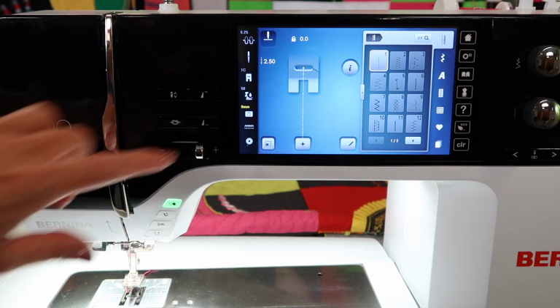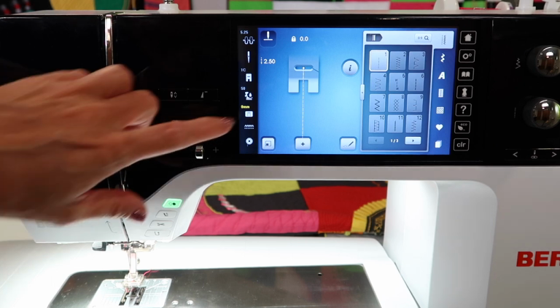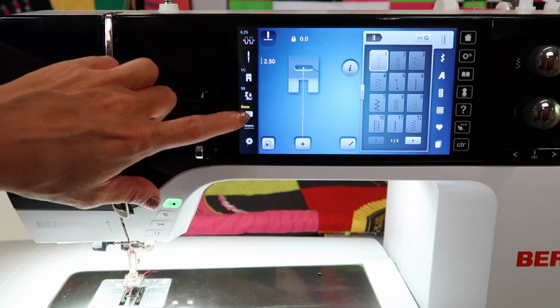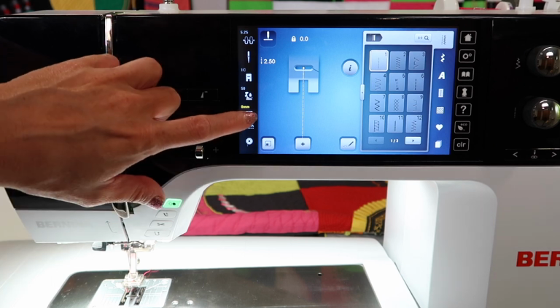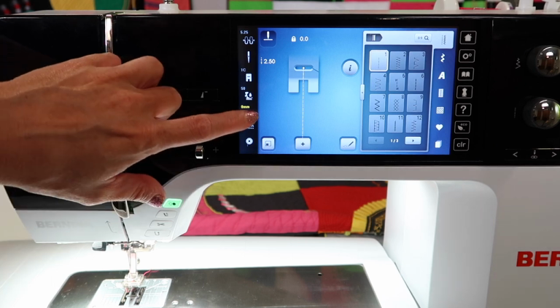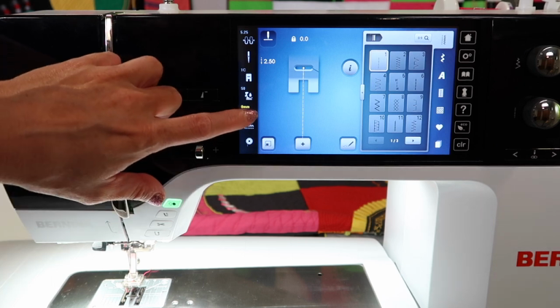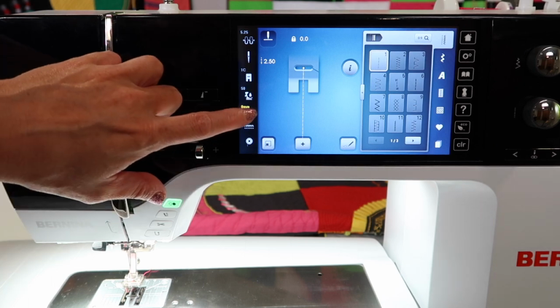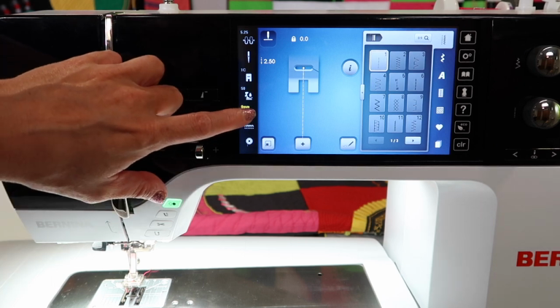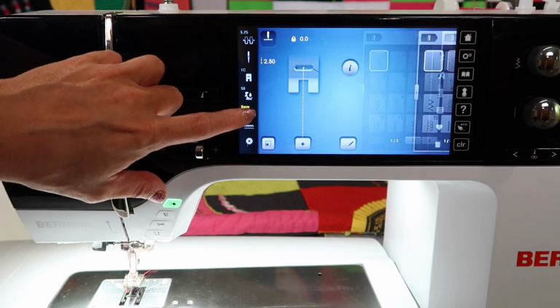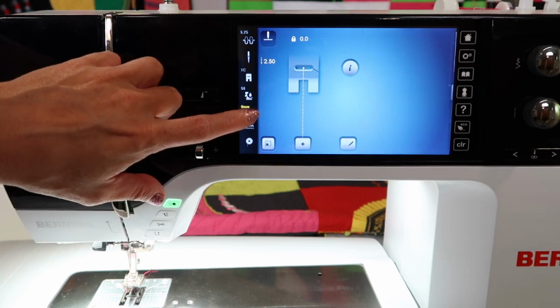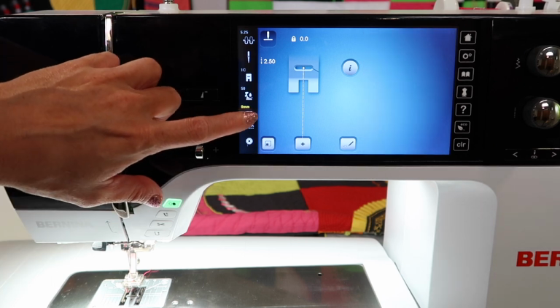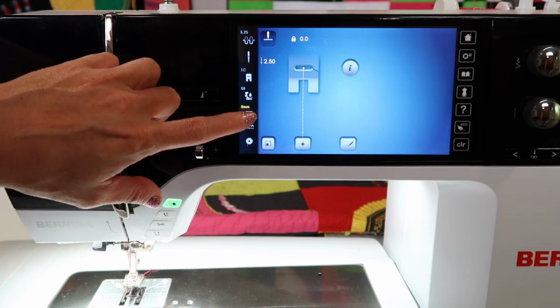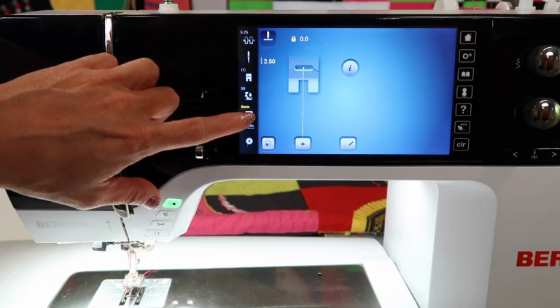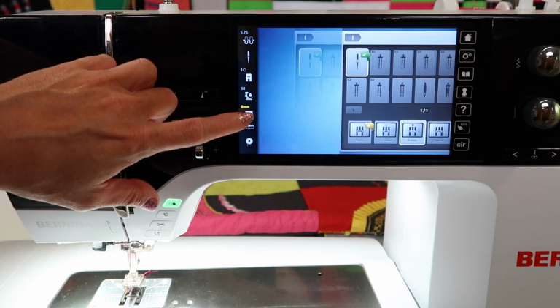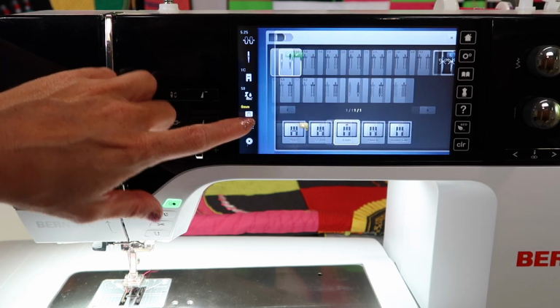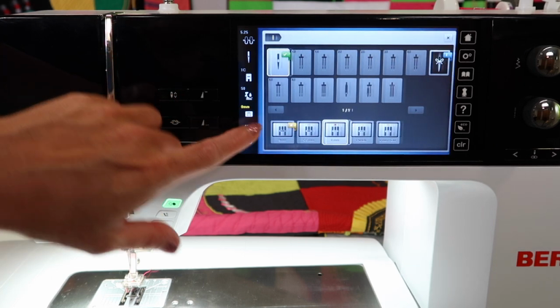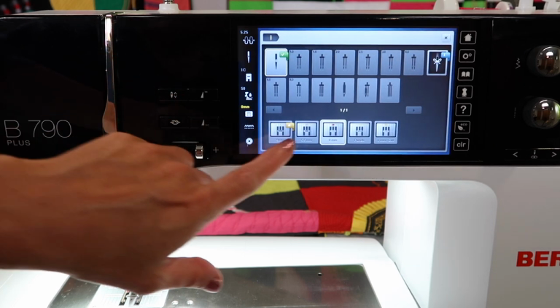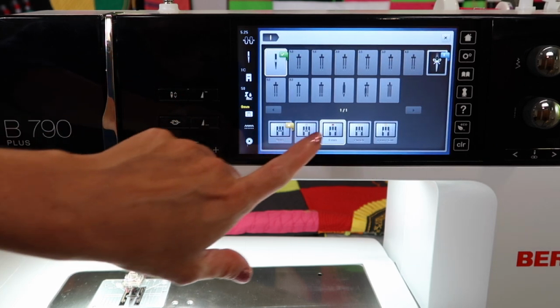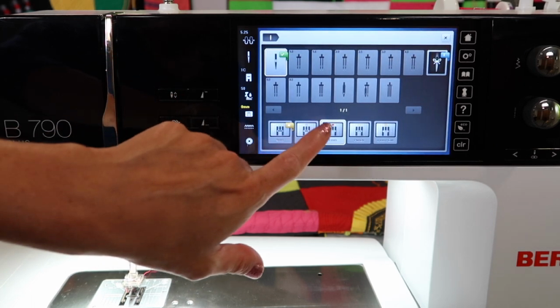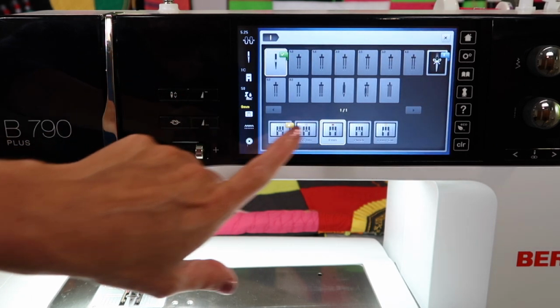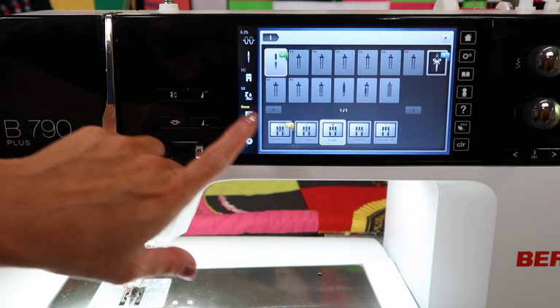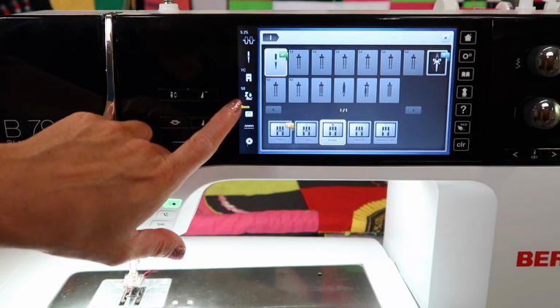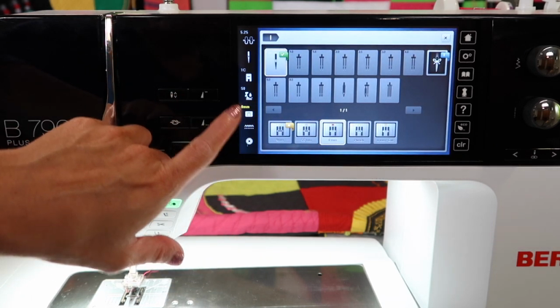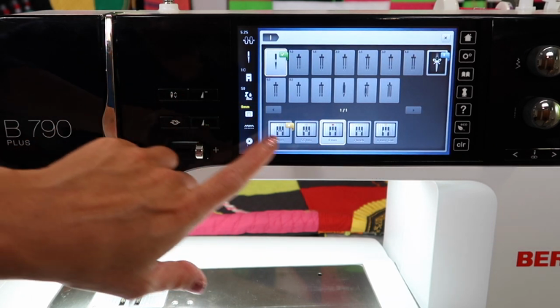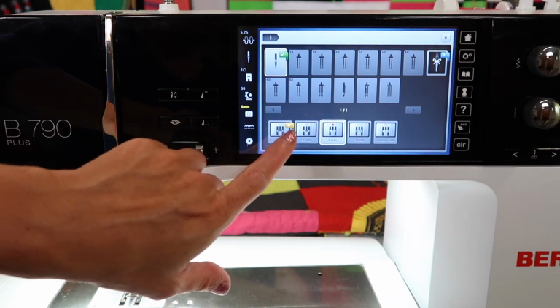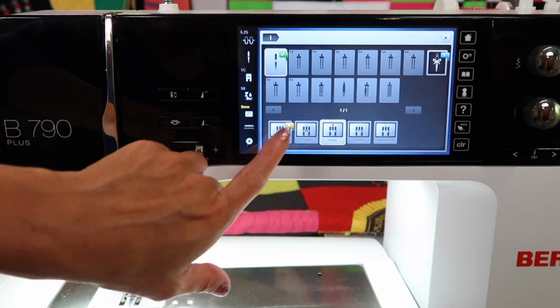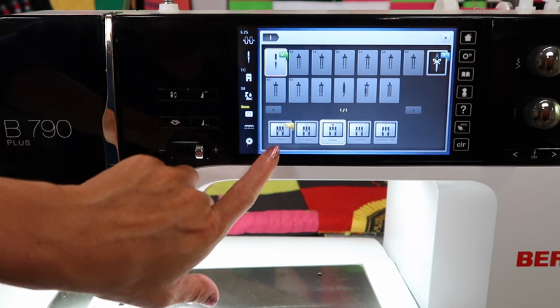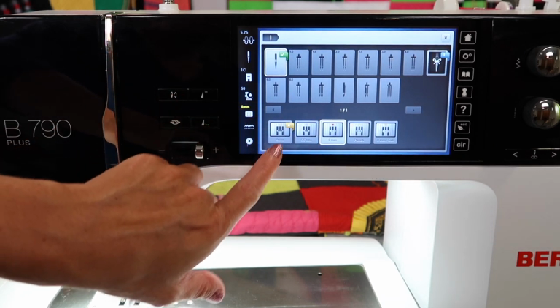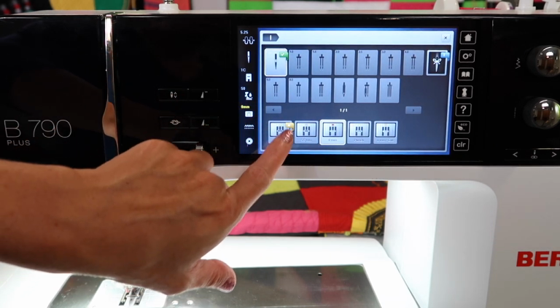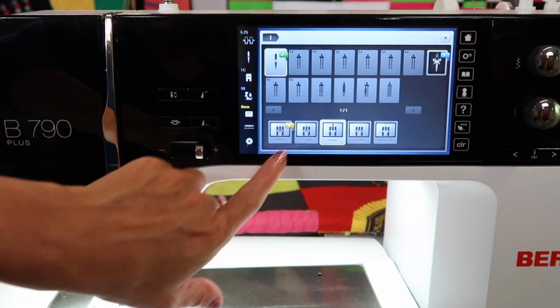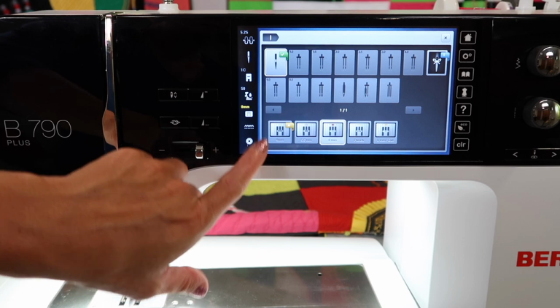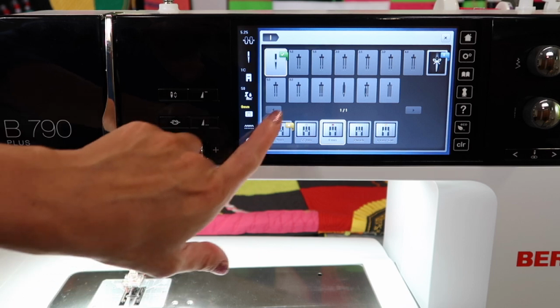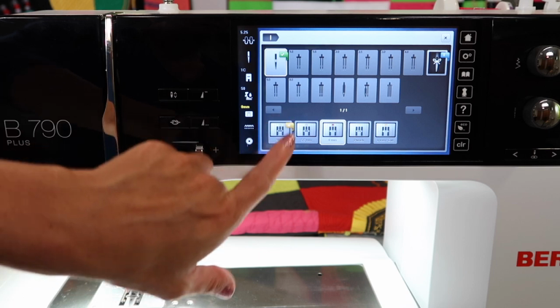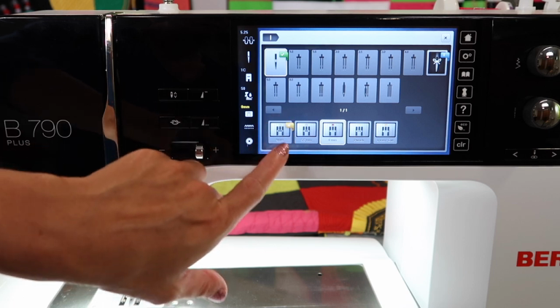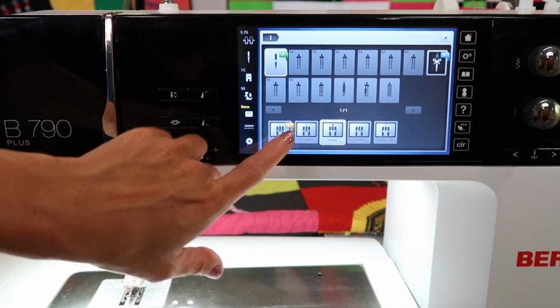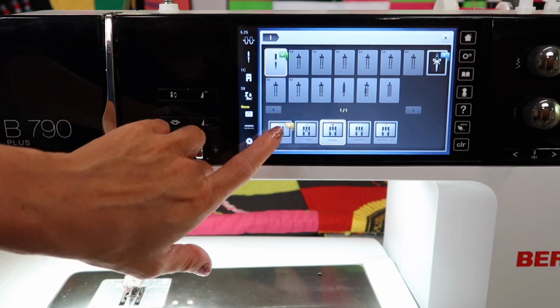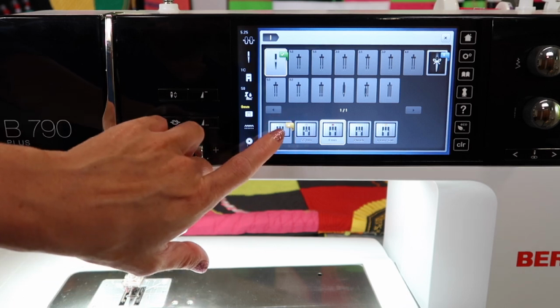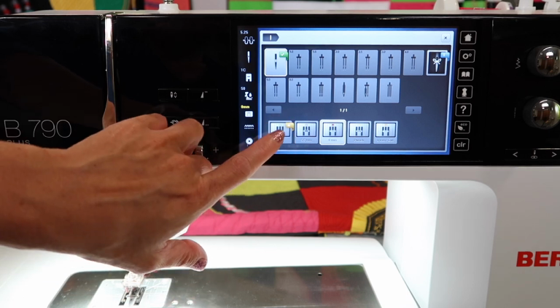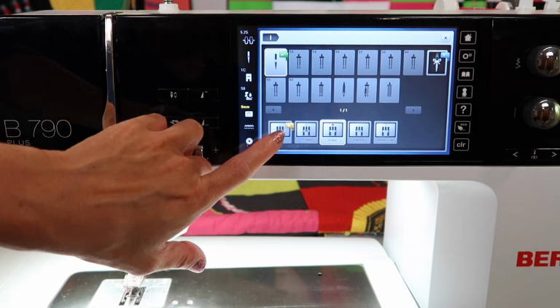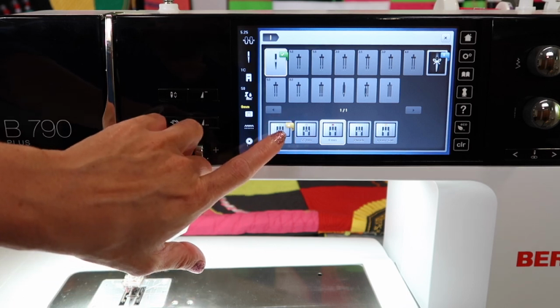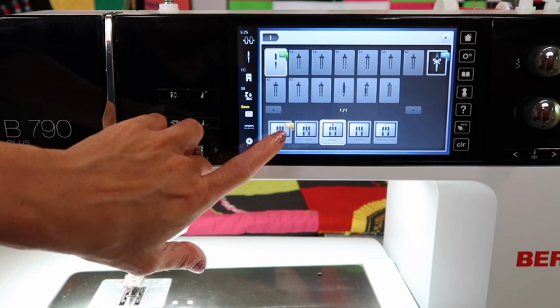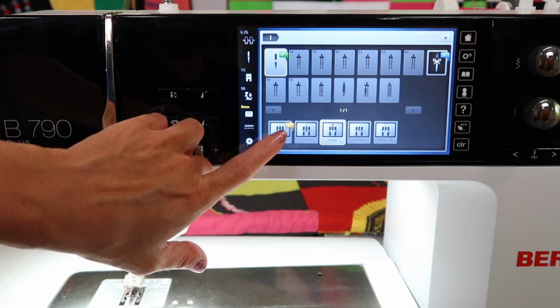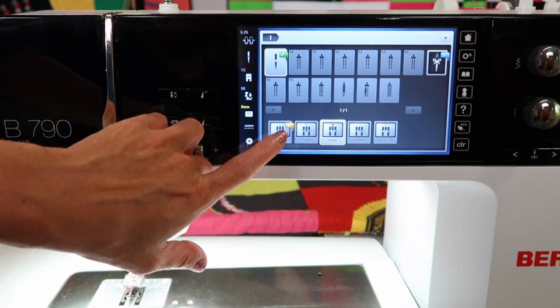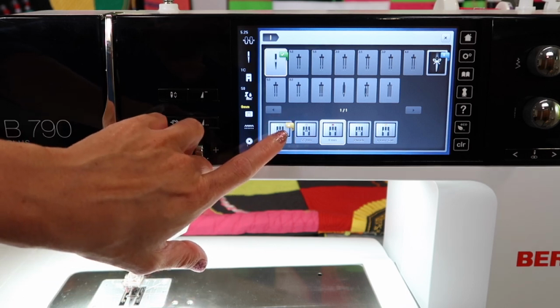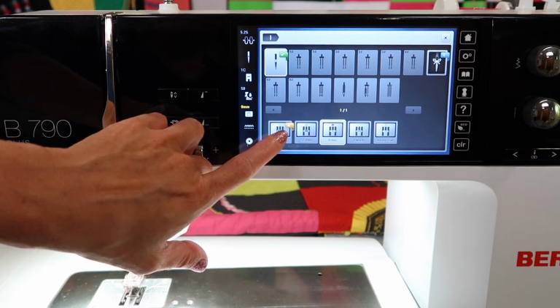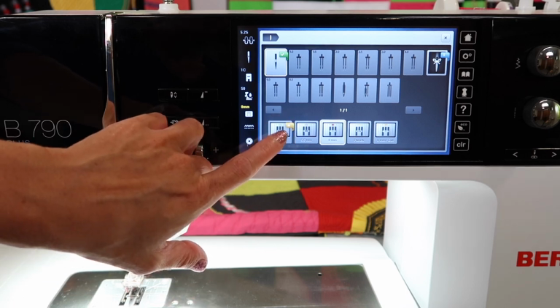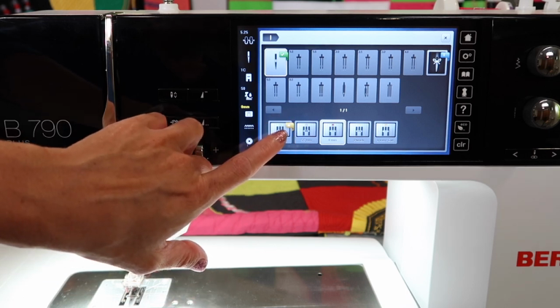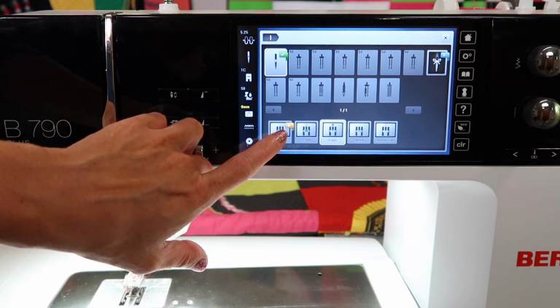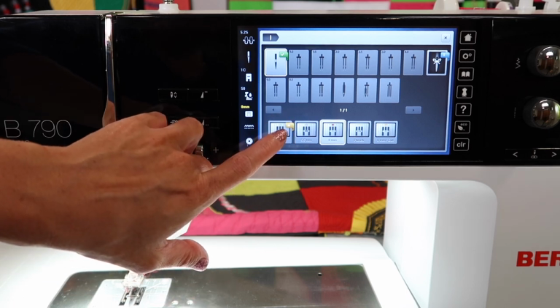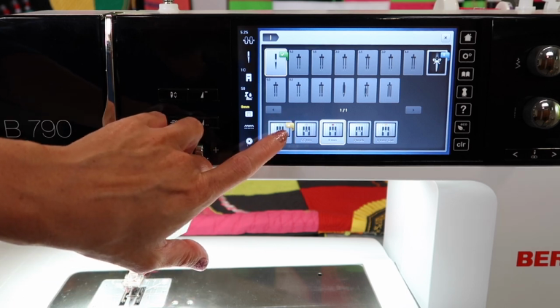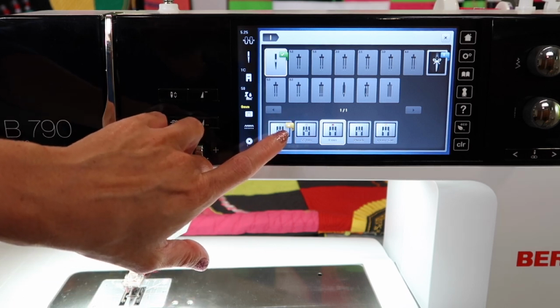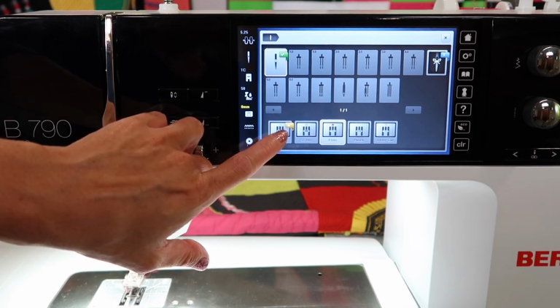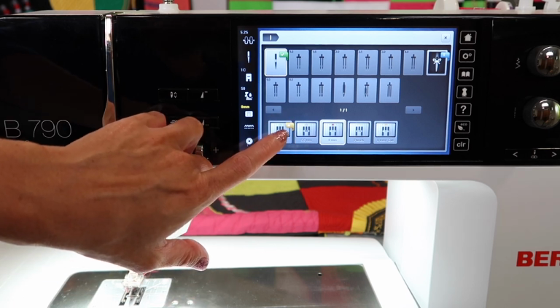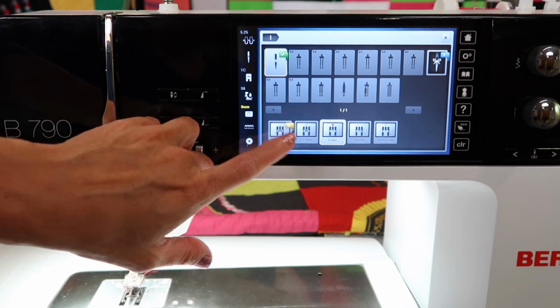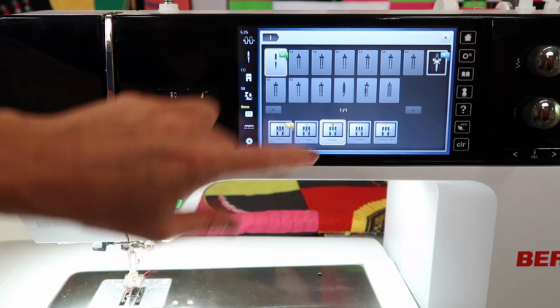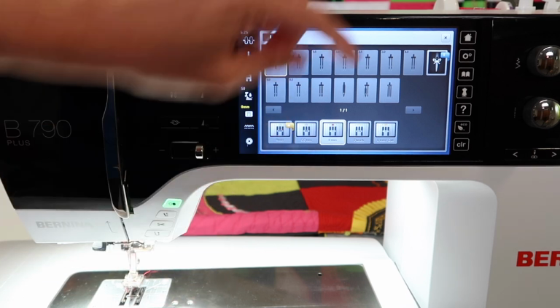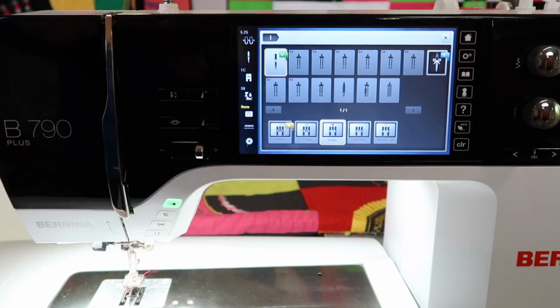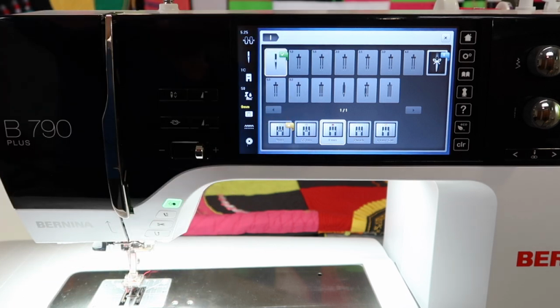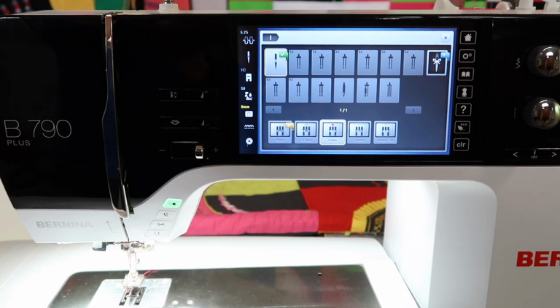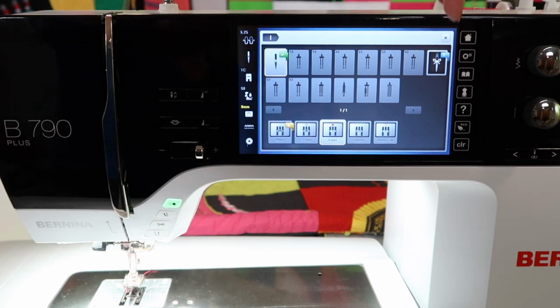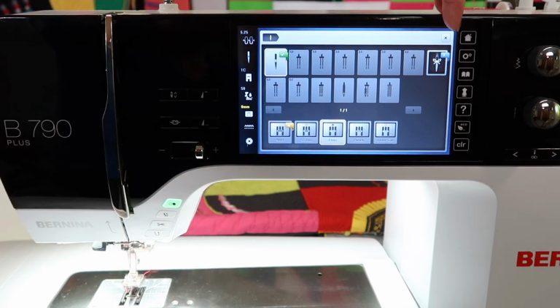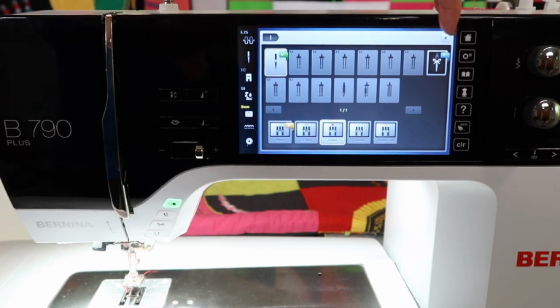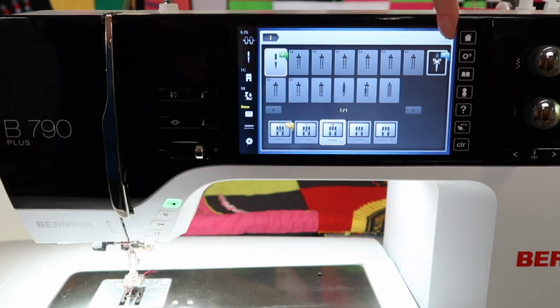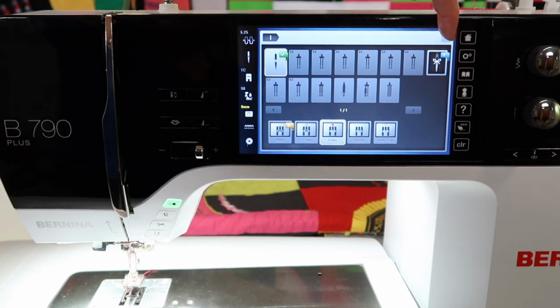When you're done and going back to the other throat plate, touch it and come back to 9 millimeters. You do see that yellow star indicated right there.